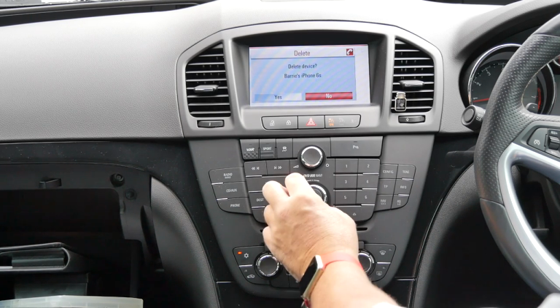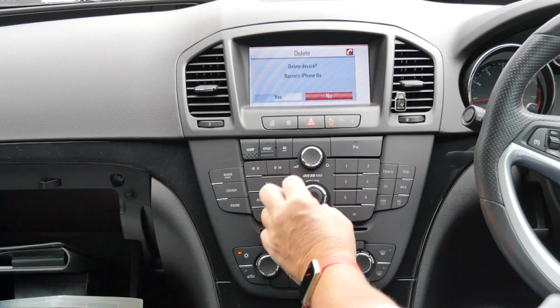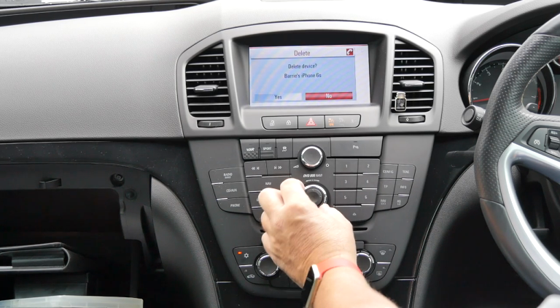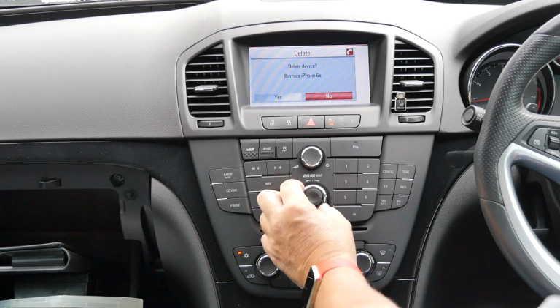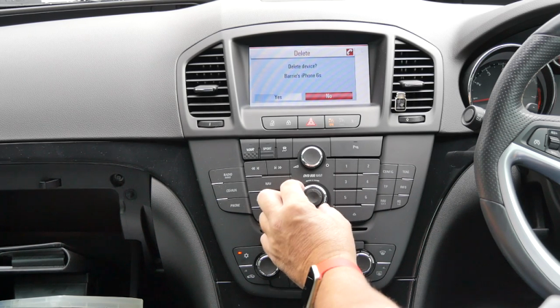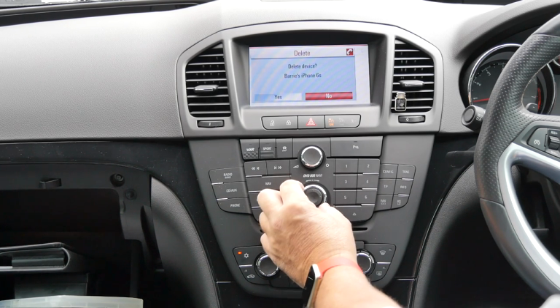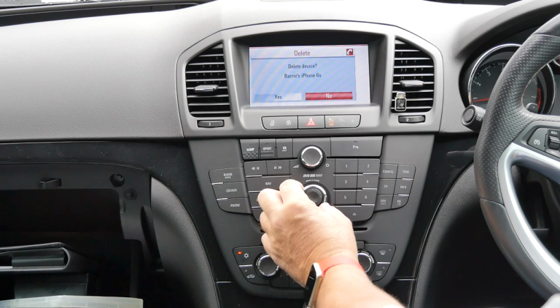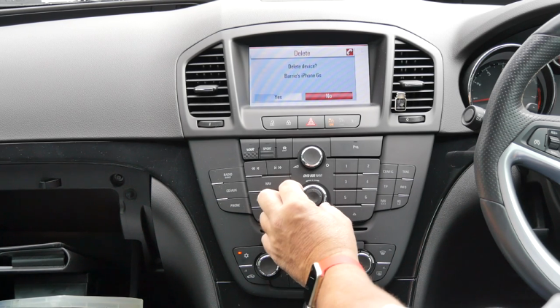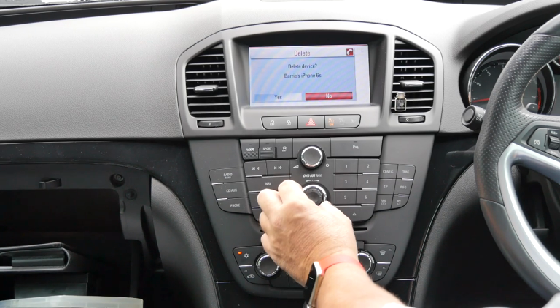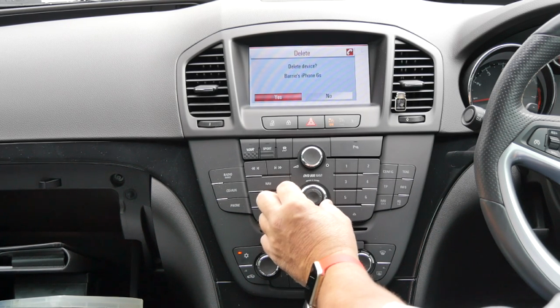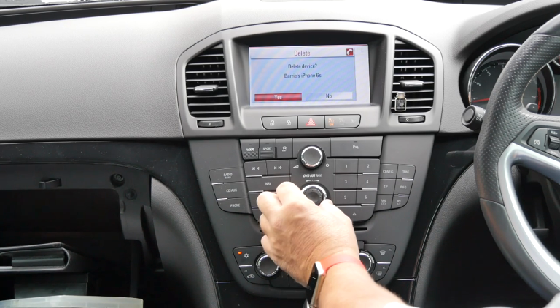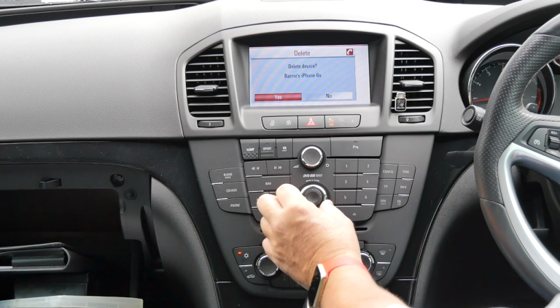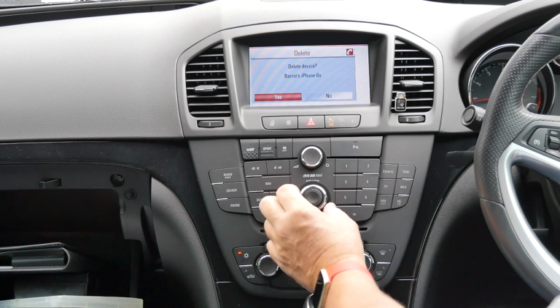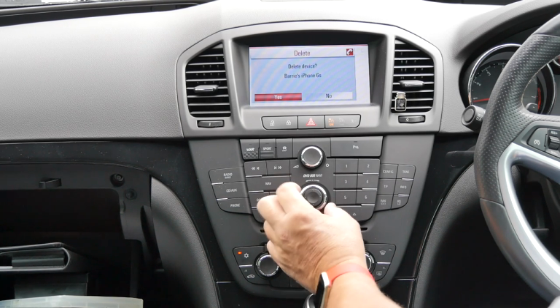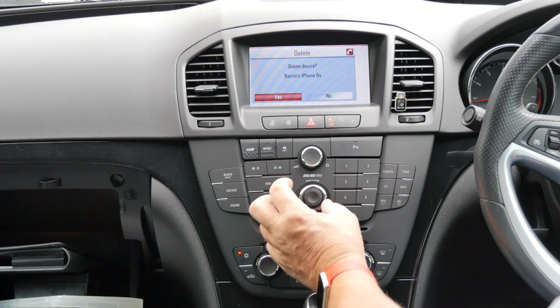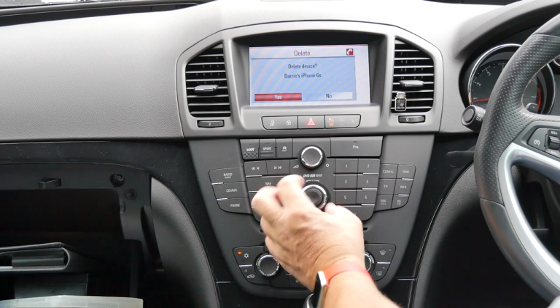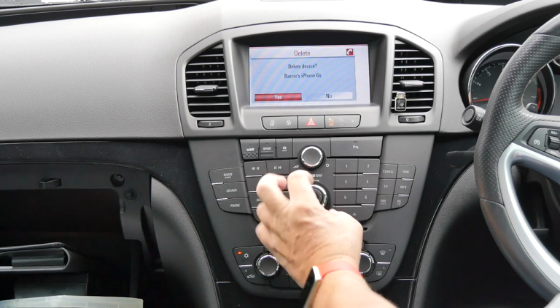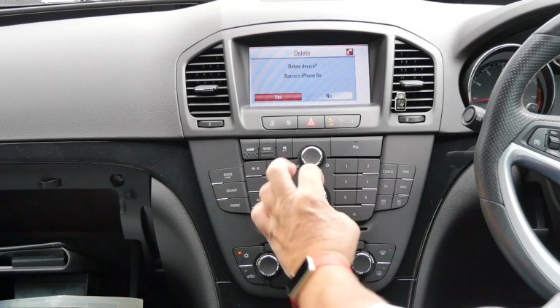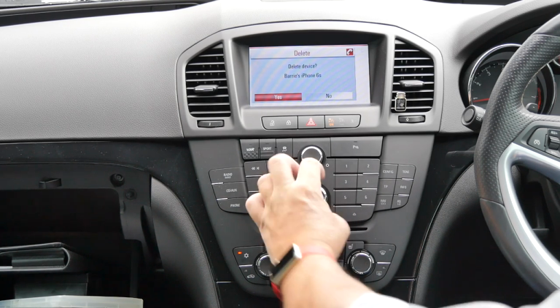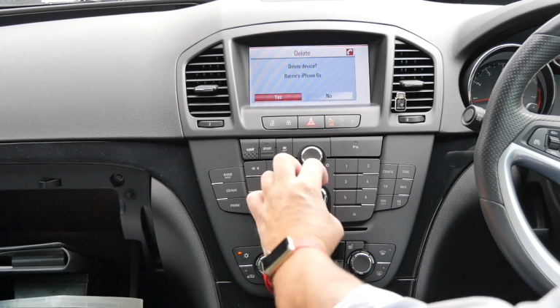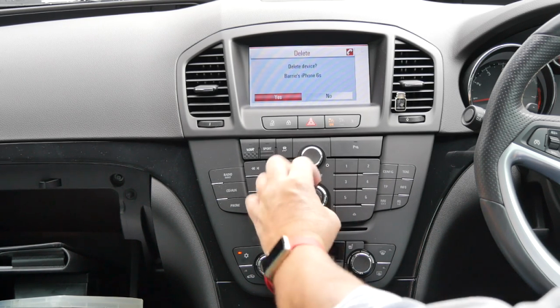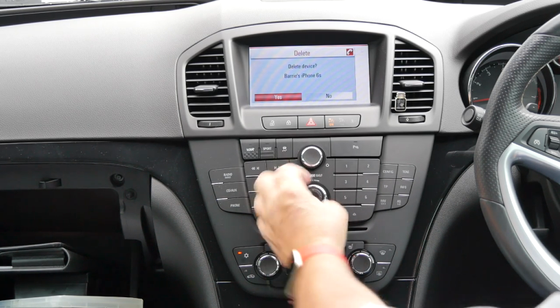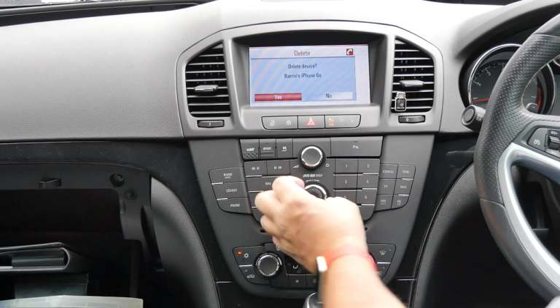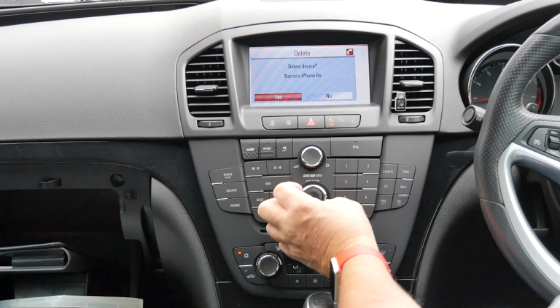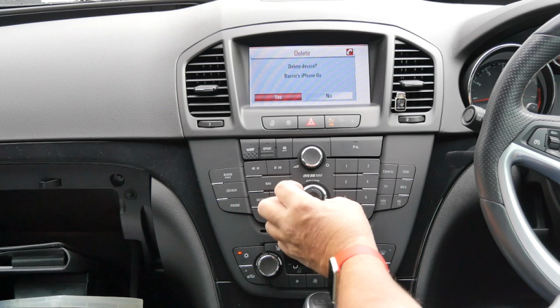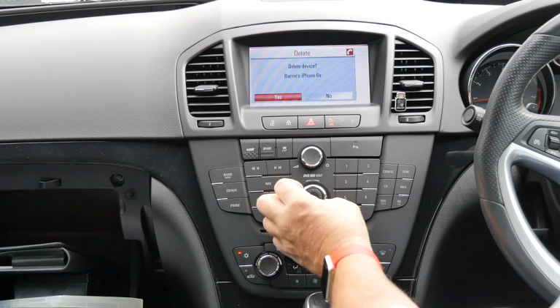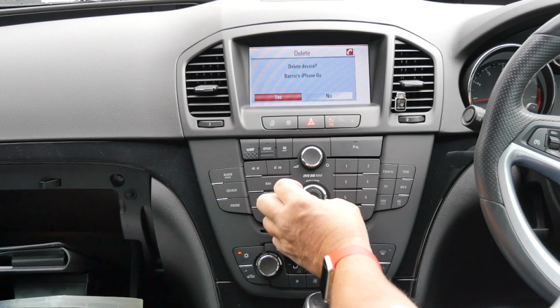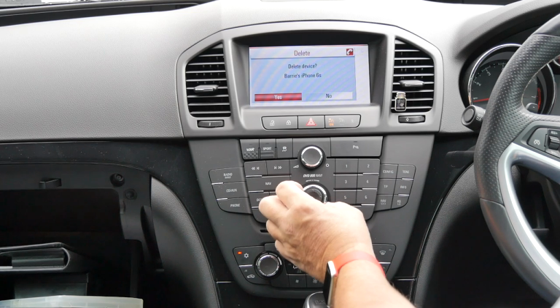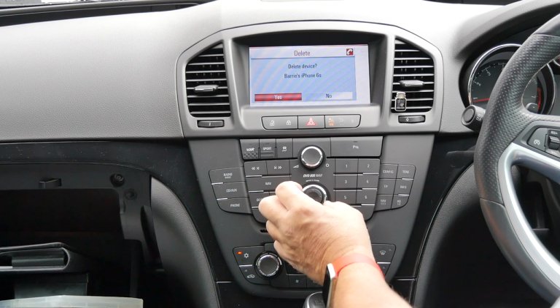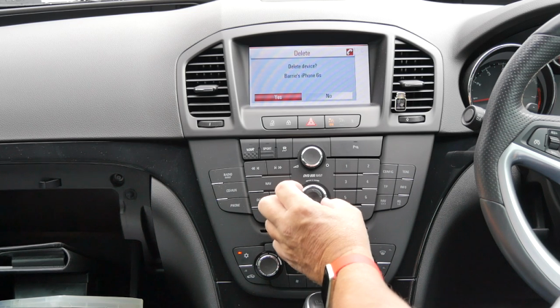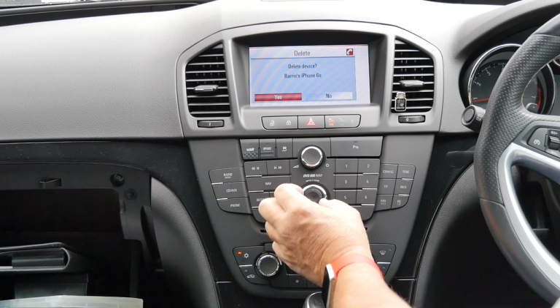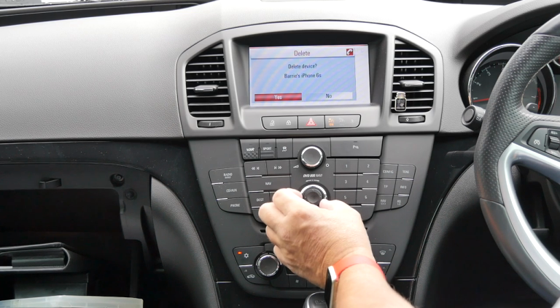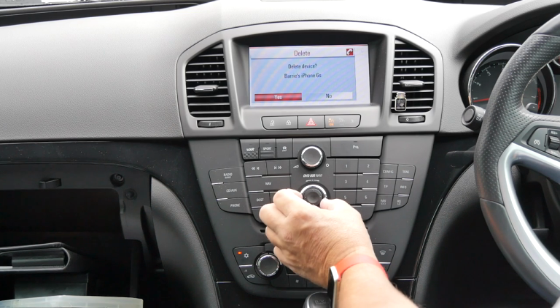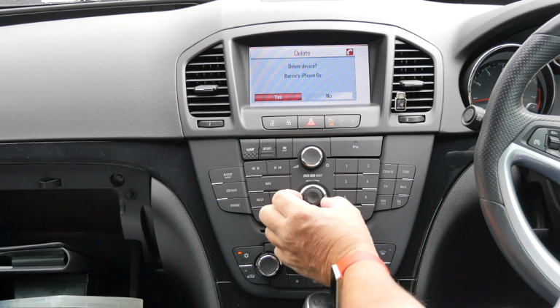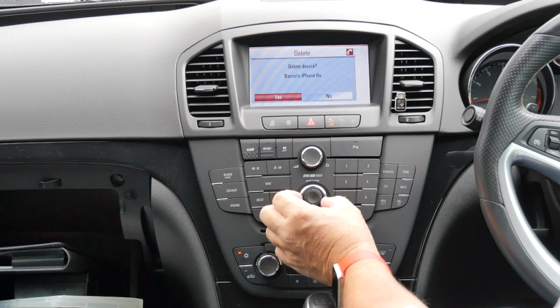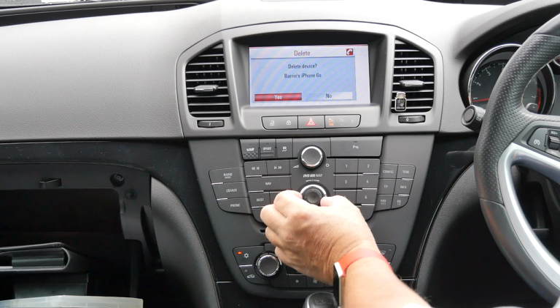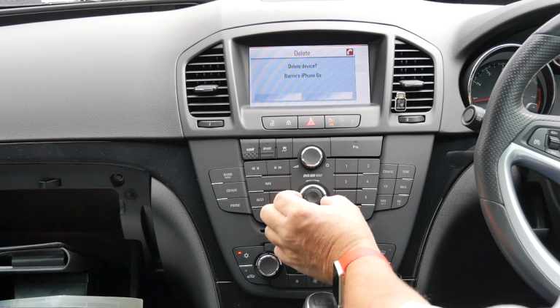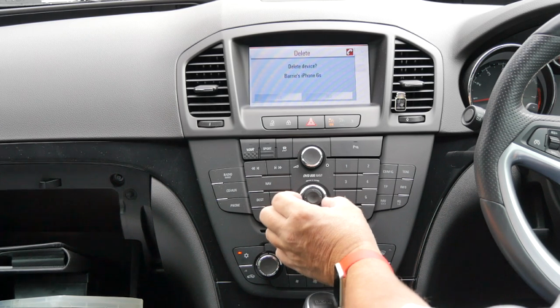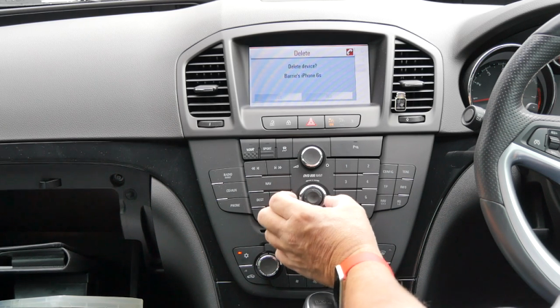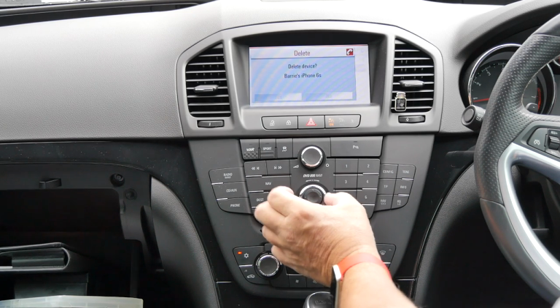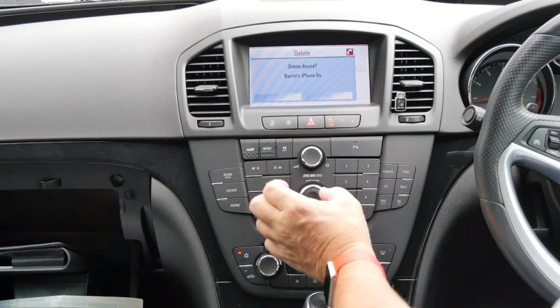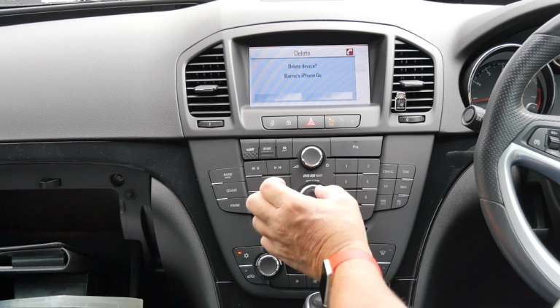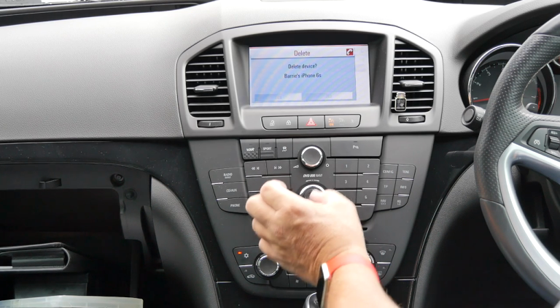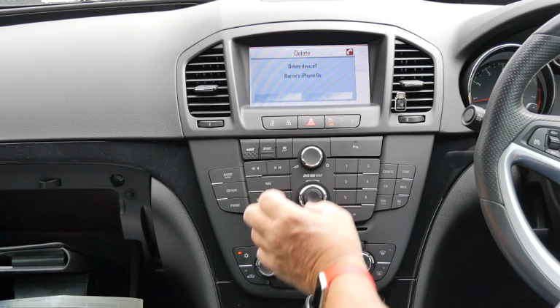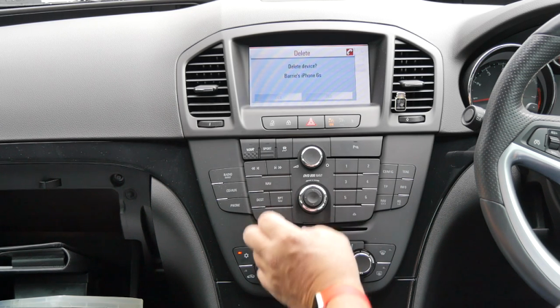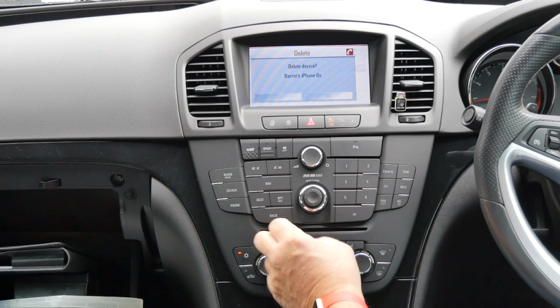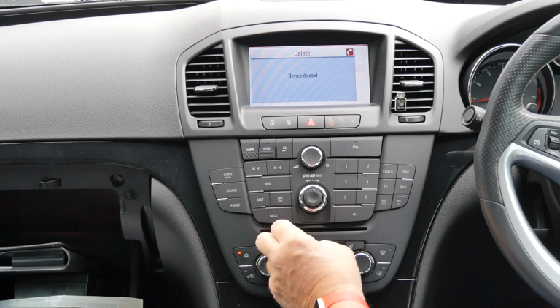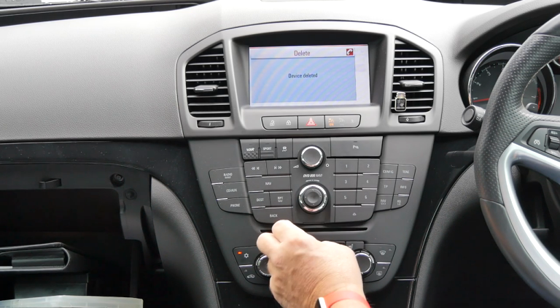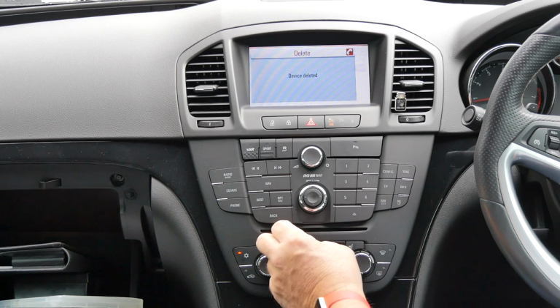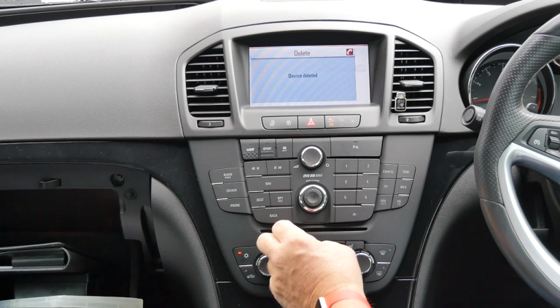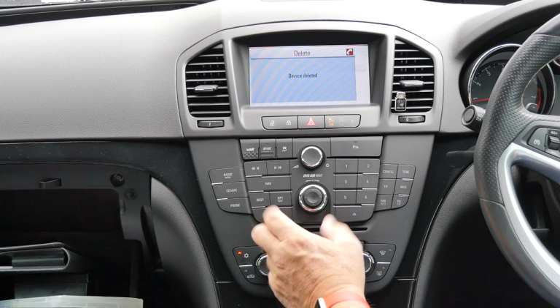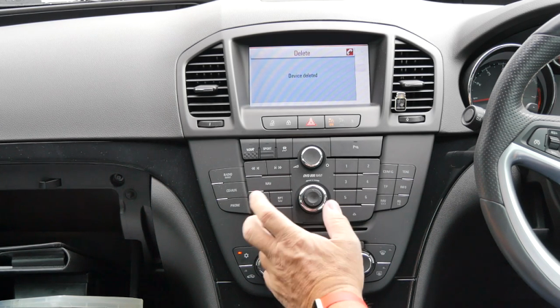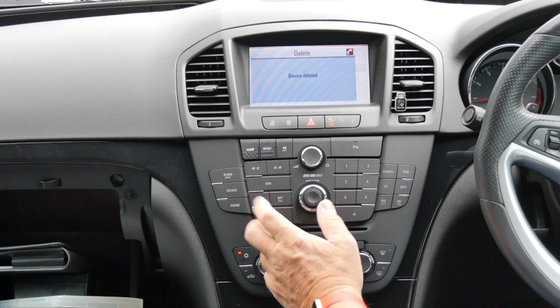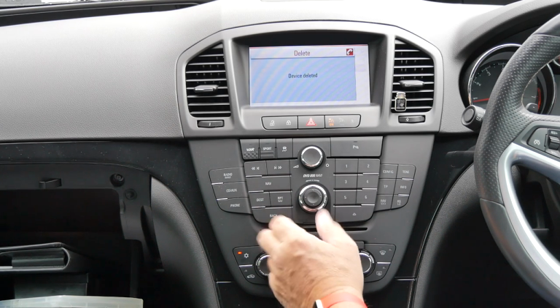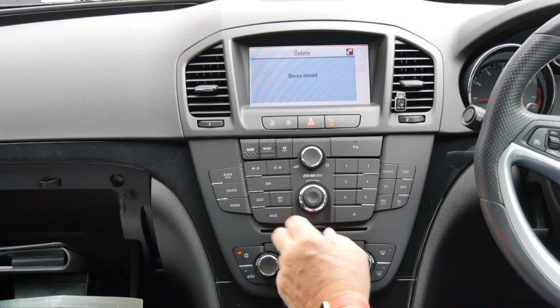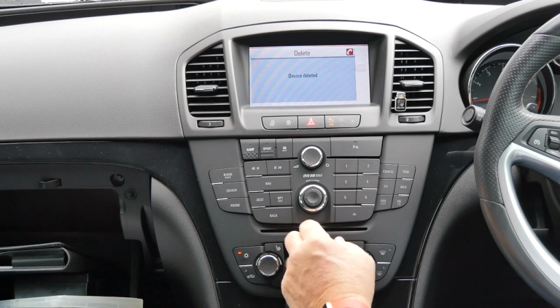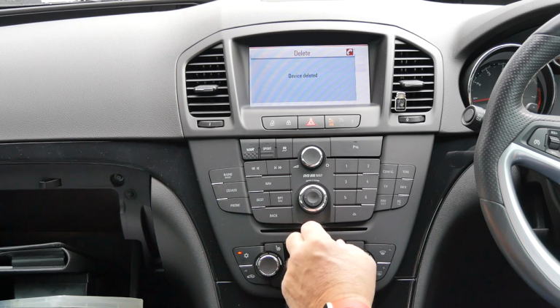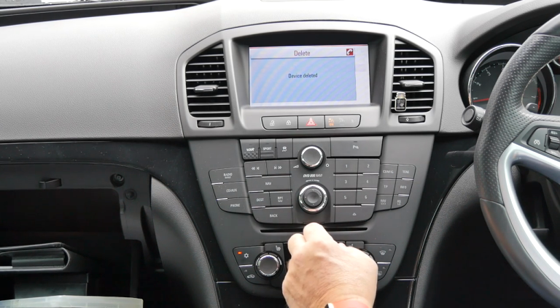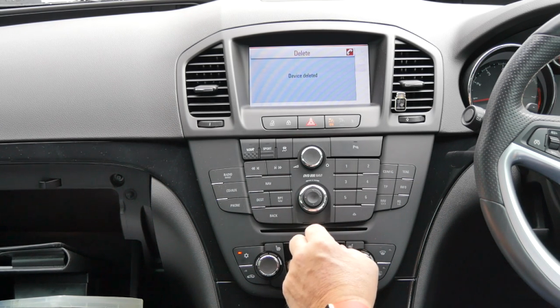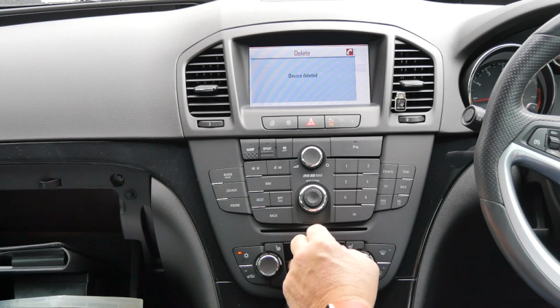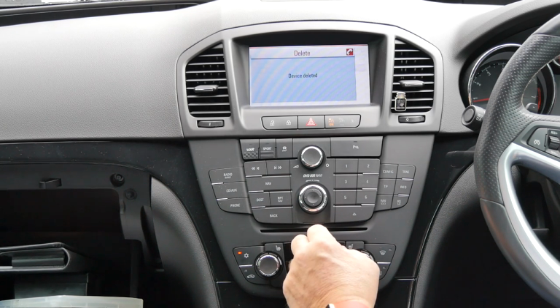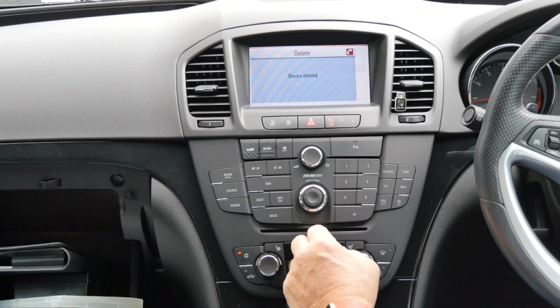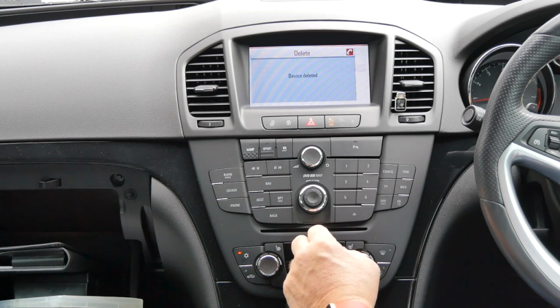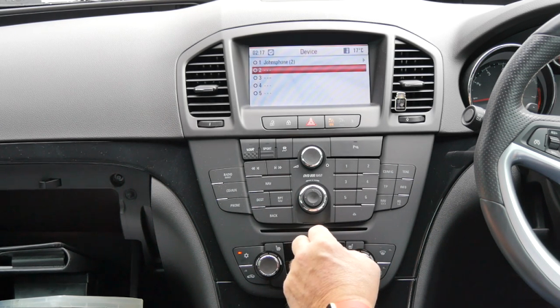Again it defaults to no, so turn the outside wheel to yes, then click the outside wheel. That's it — device deleted.